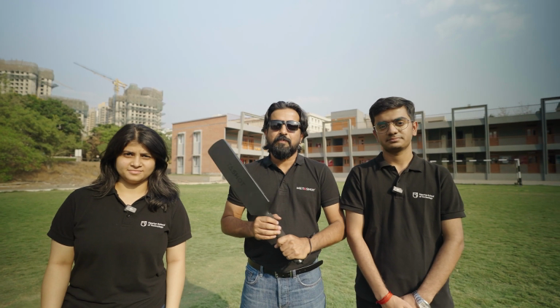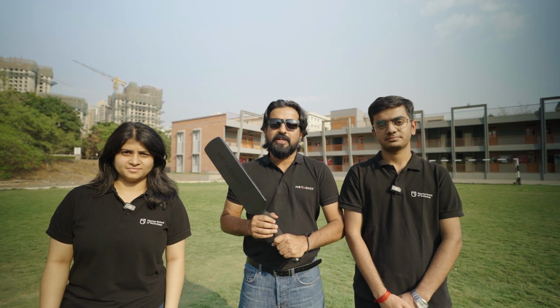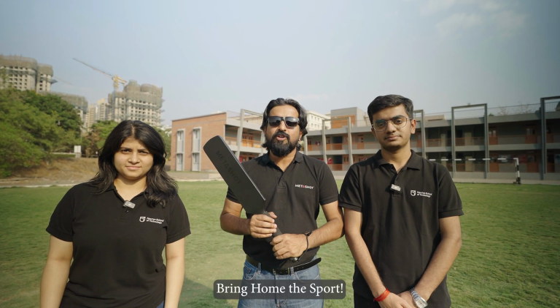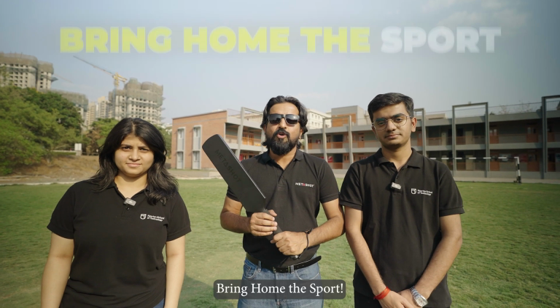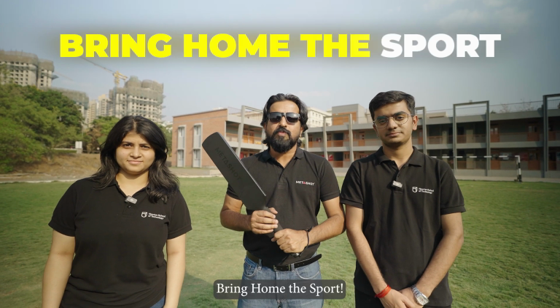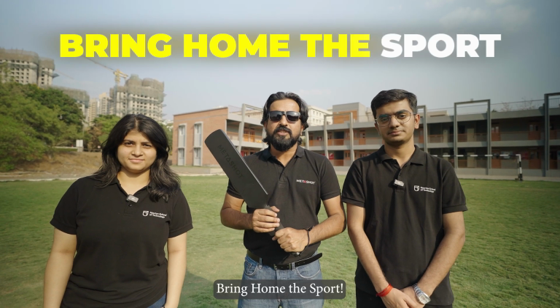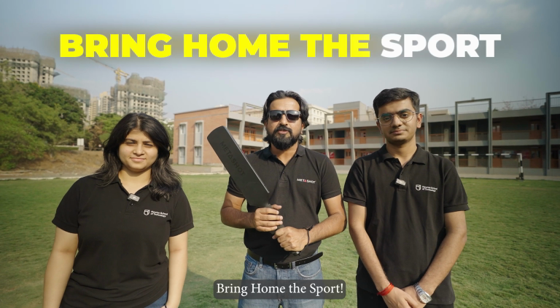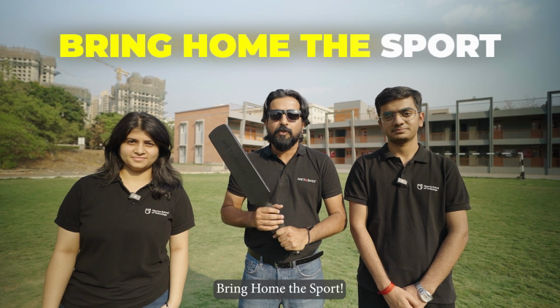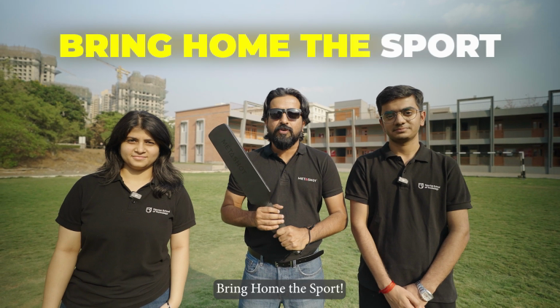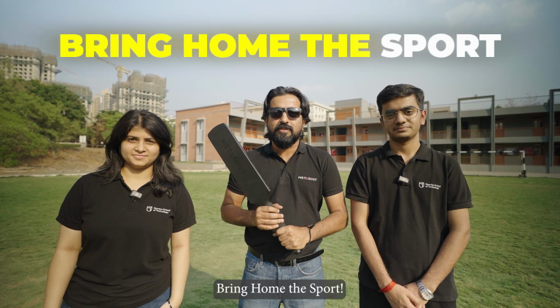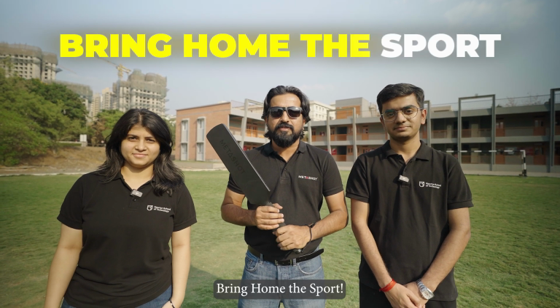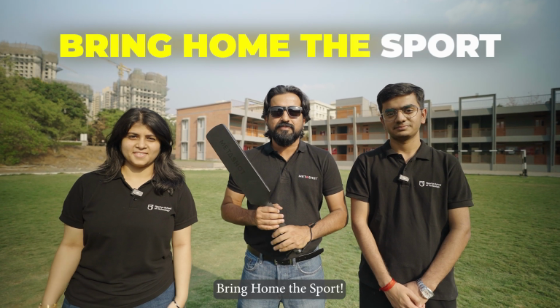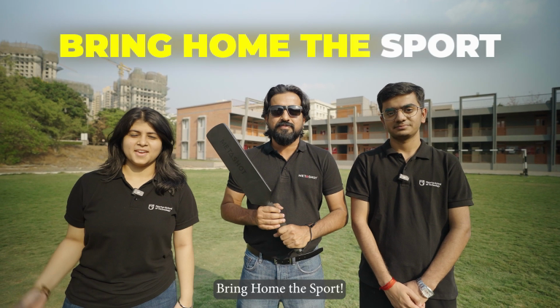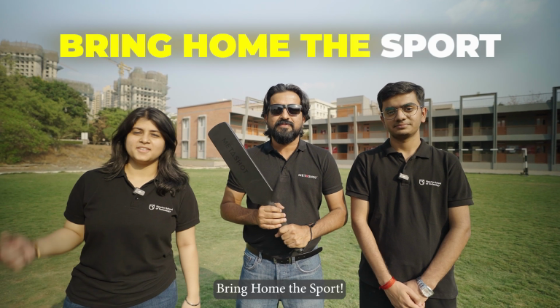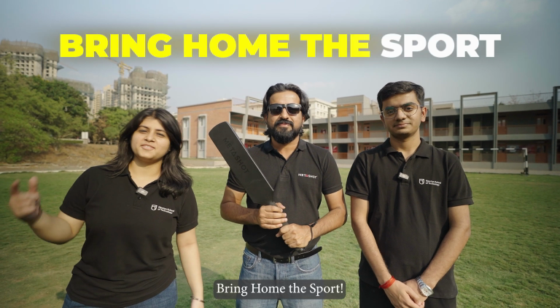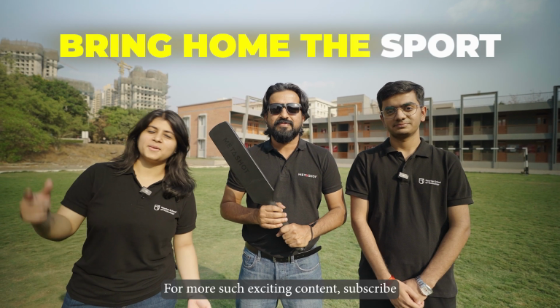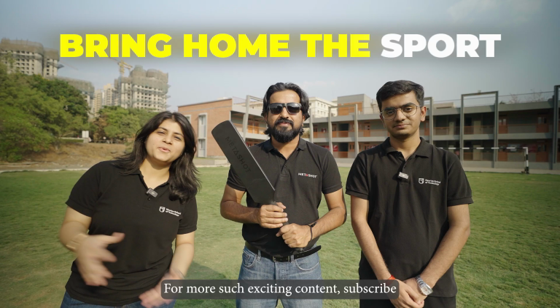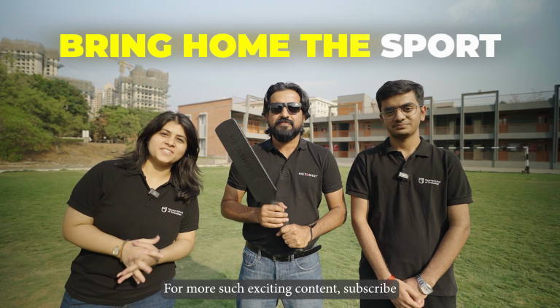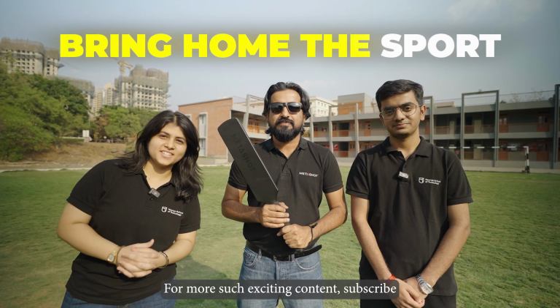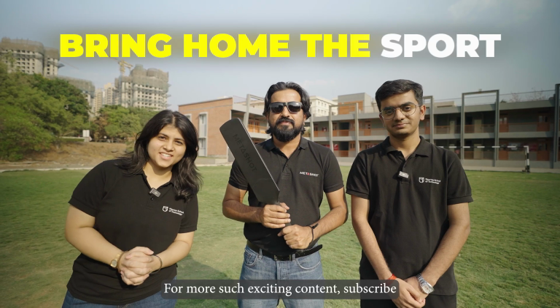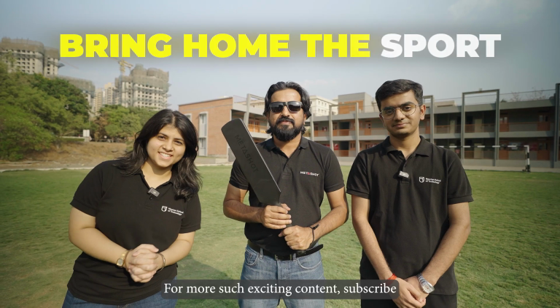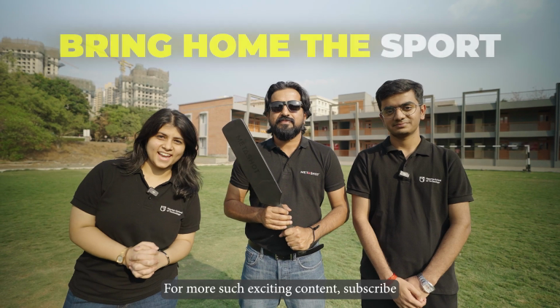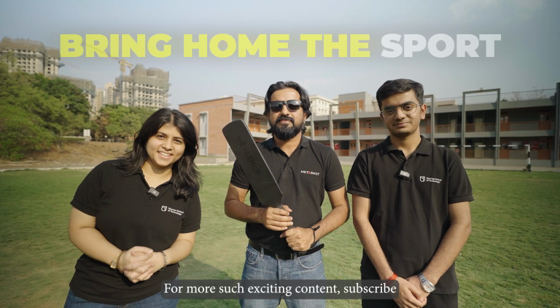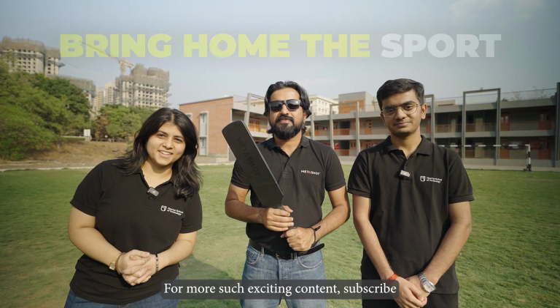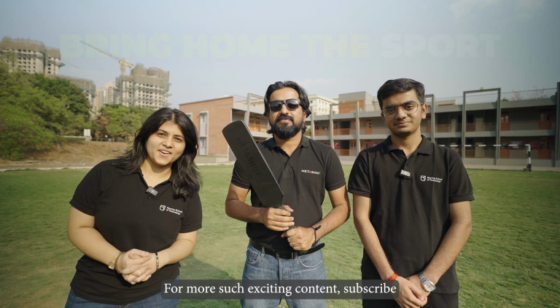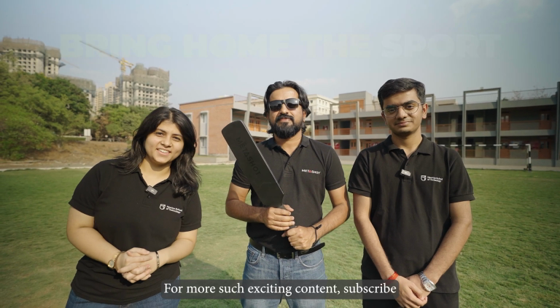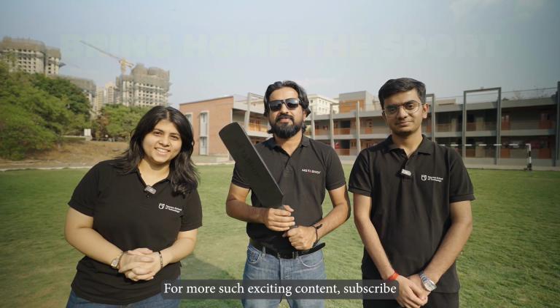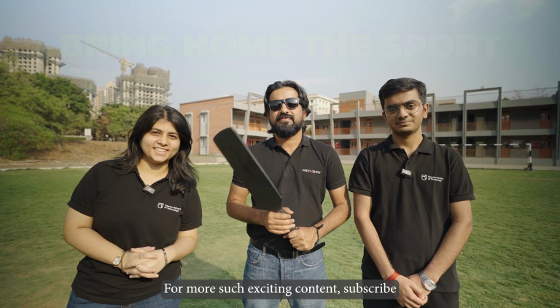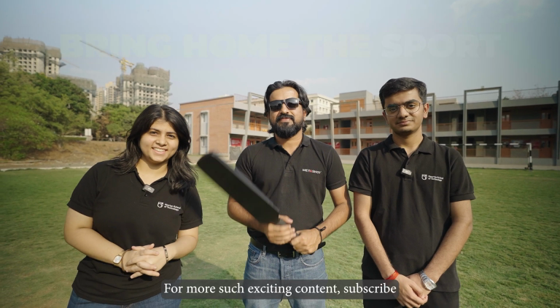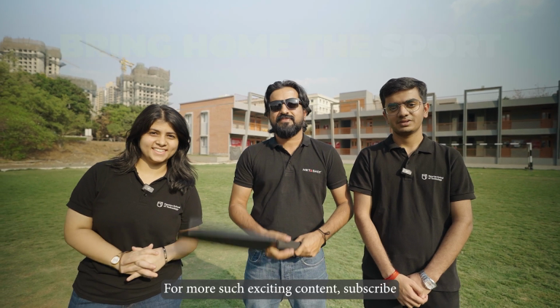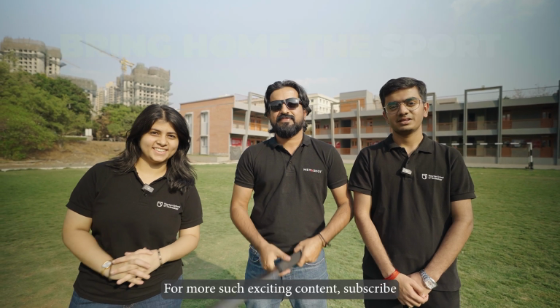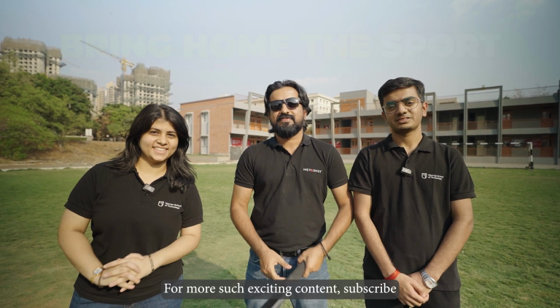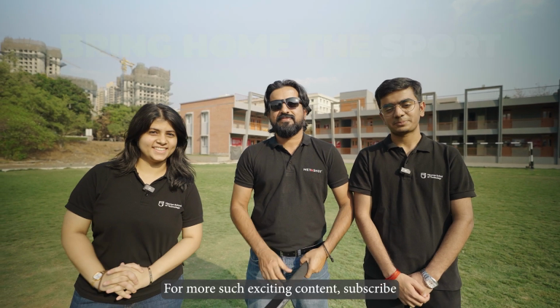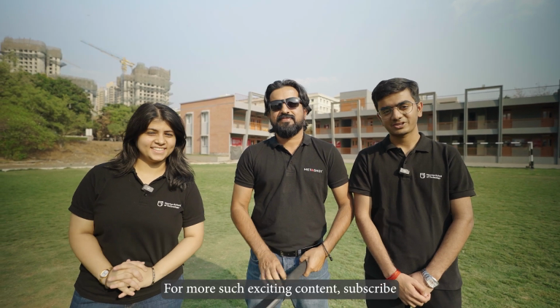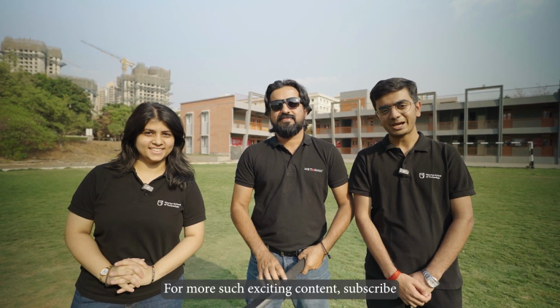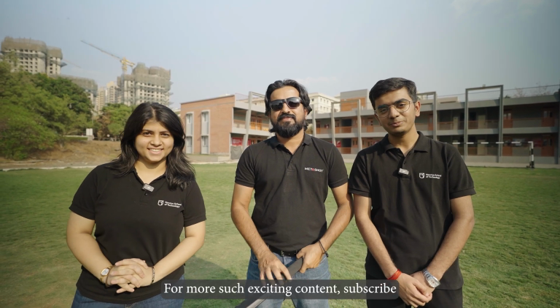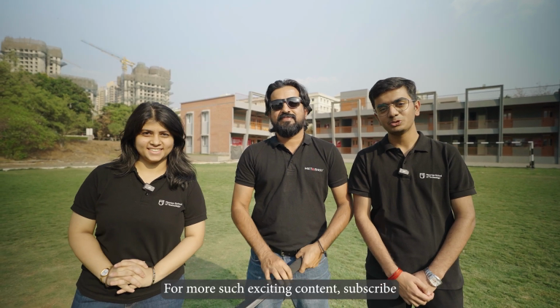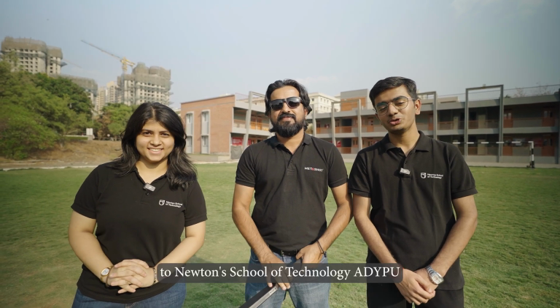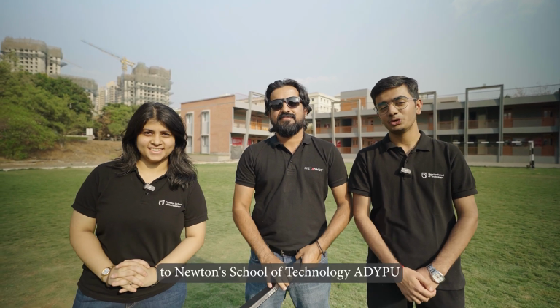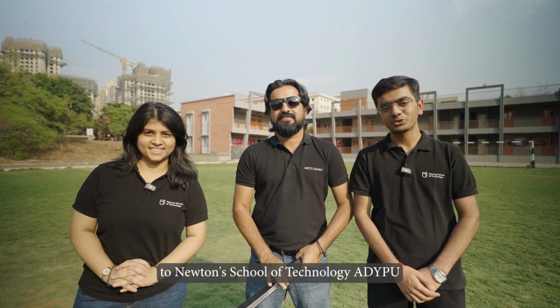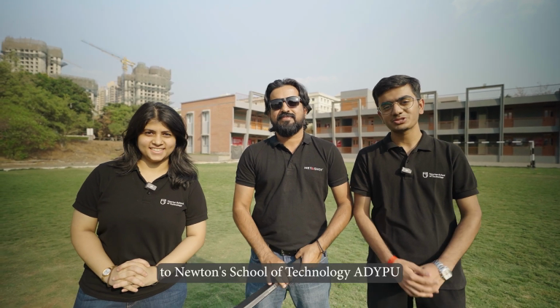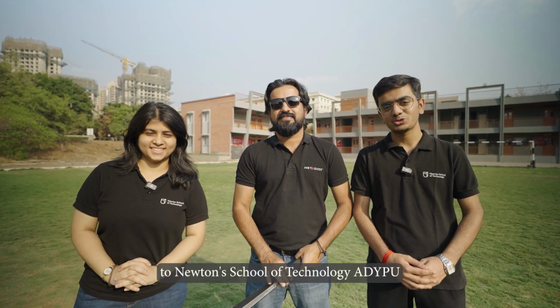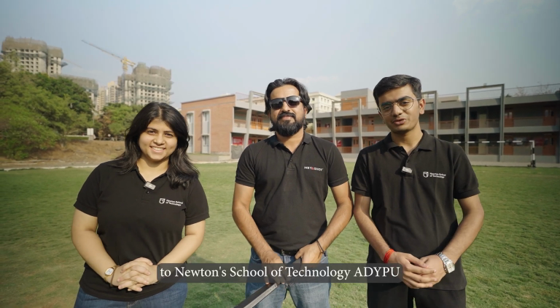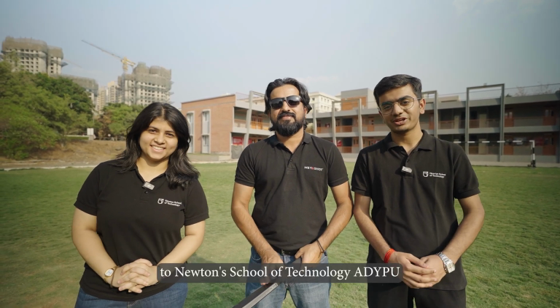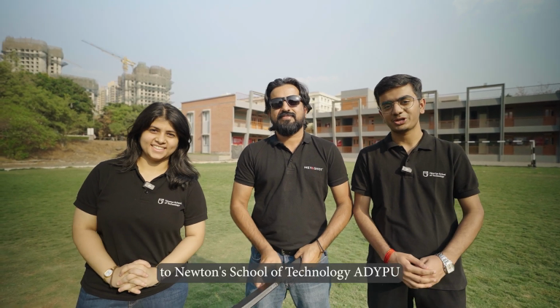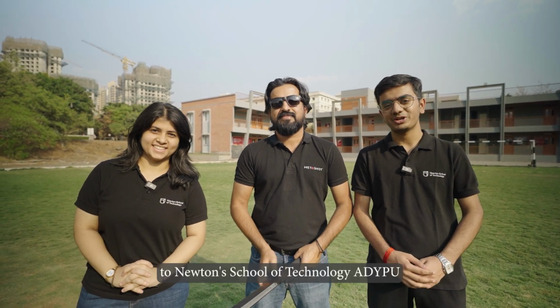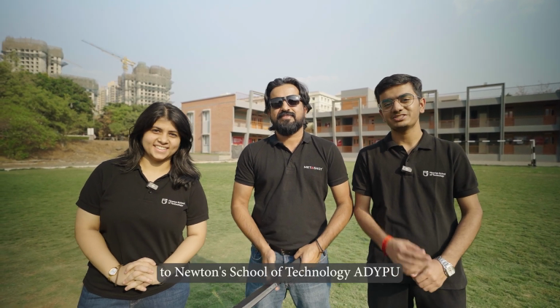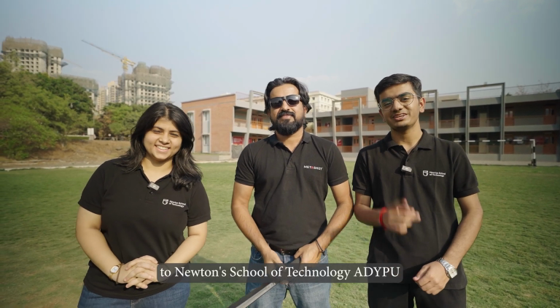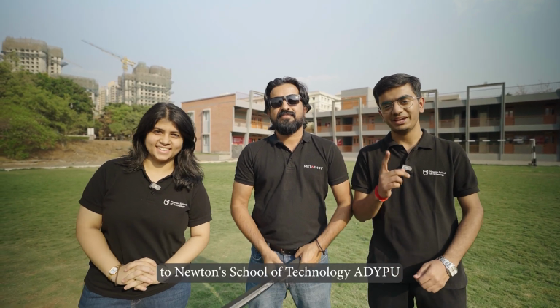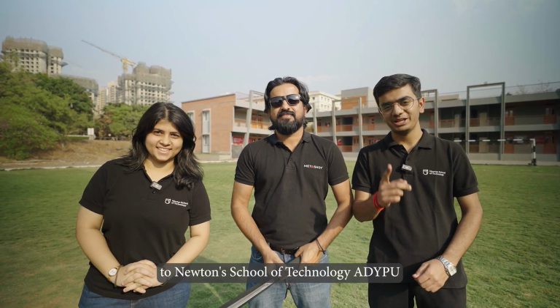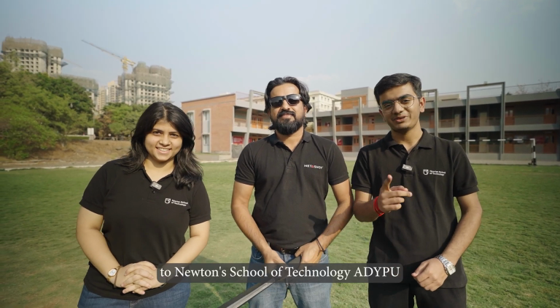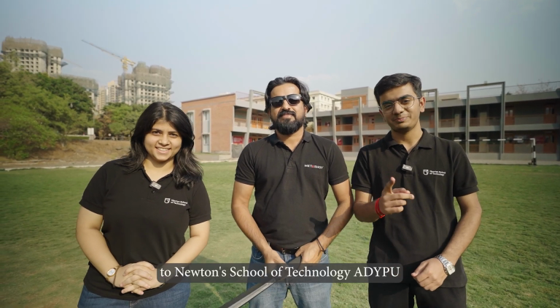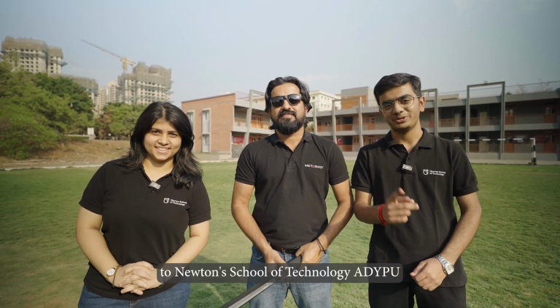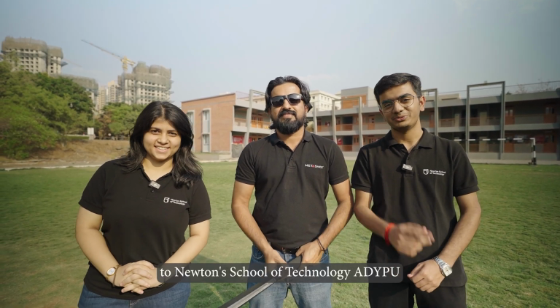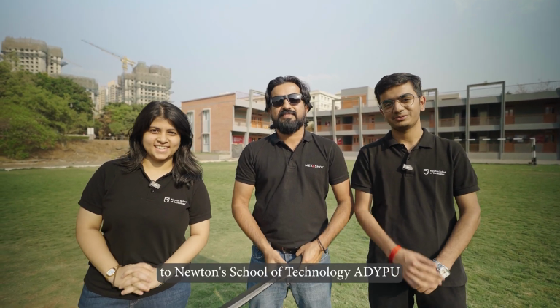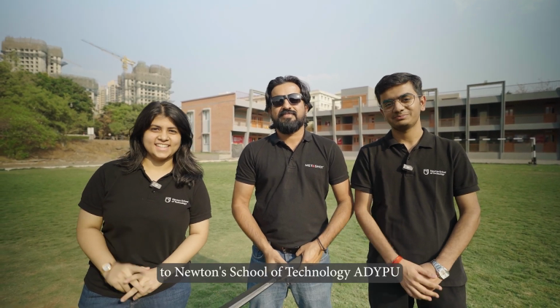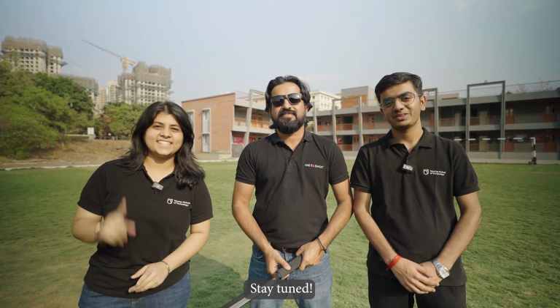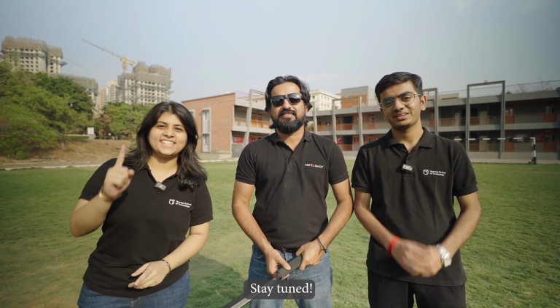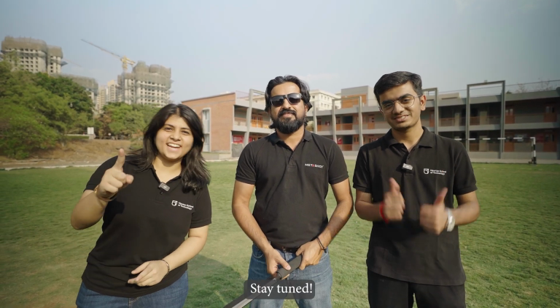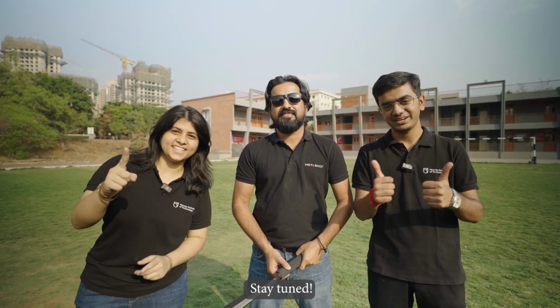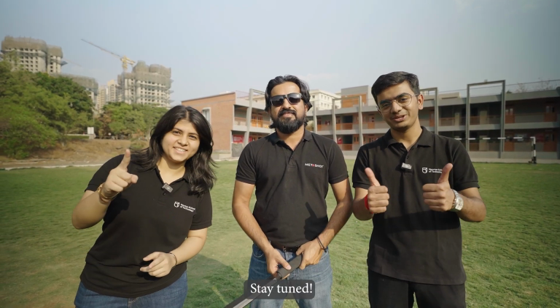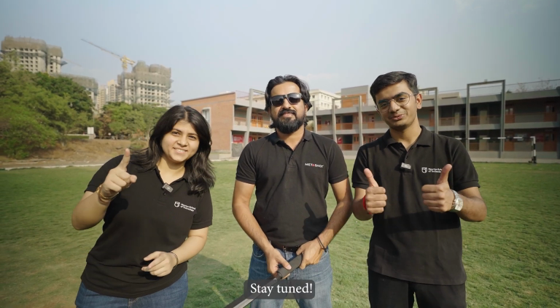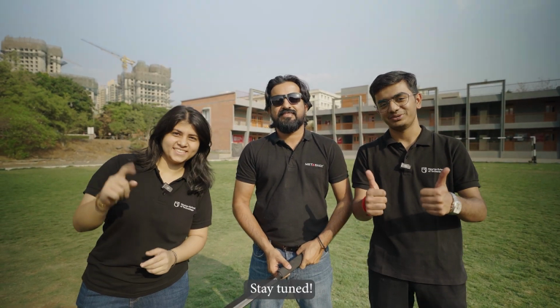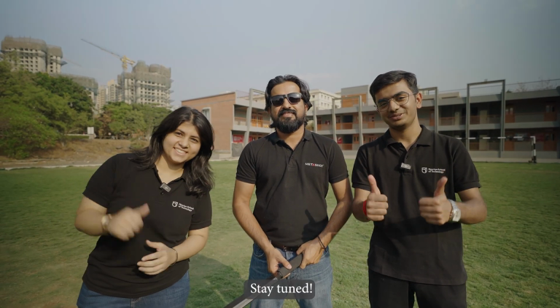Bring home the sport. For more such exciting content, subscribe to Newton School of Technology, ADYTU. Stay tuned.